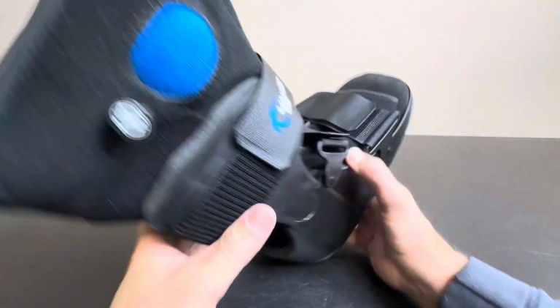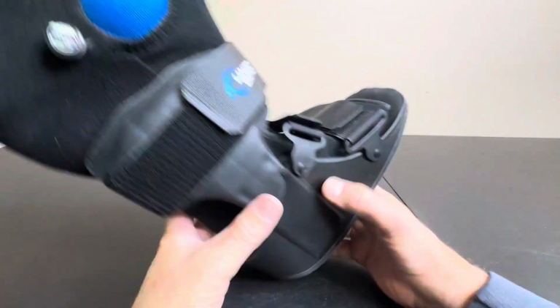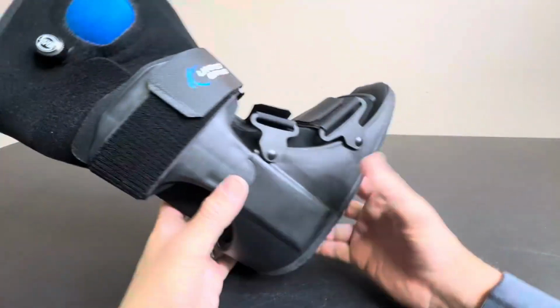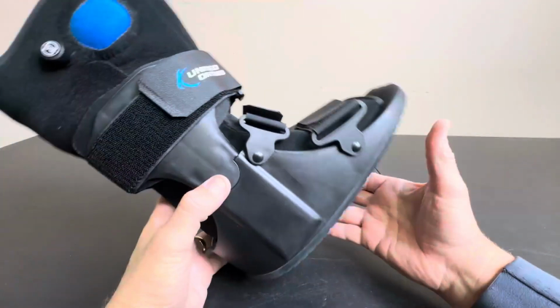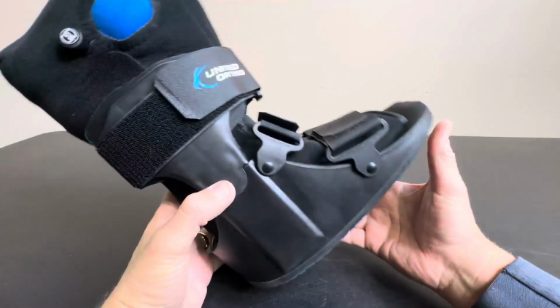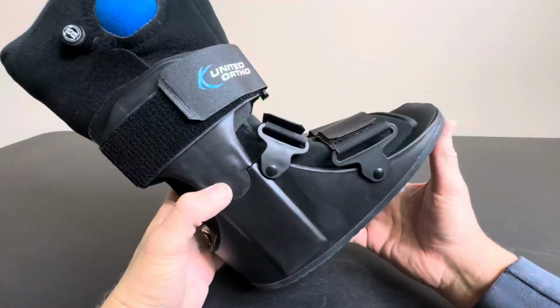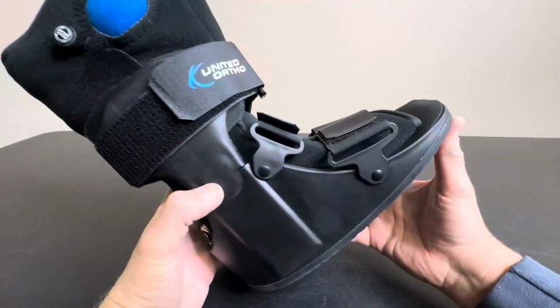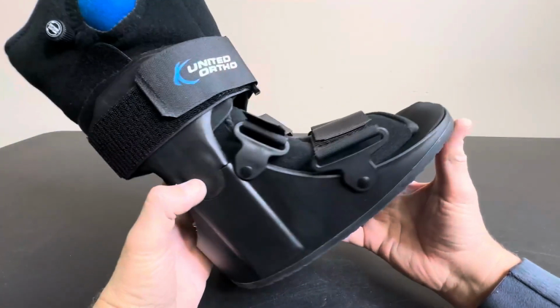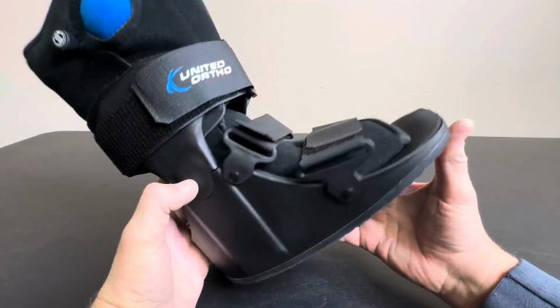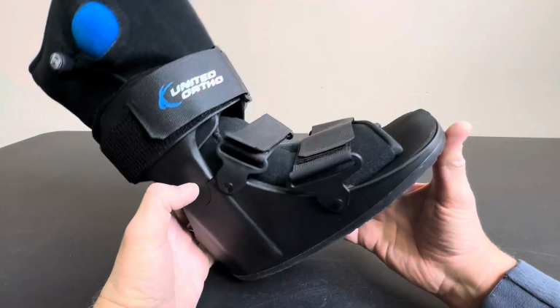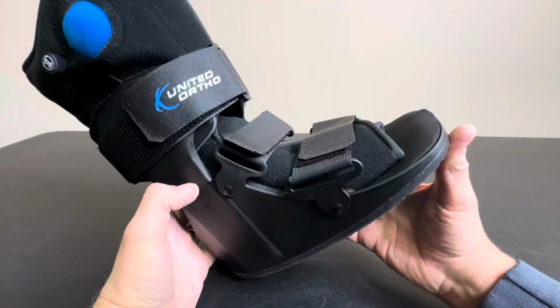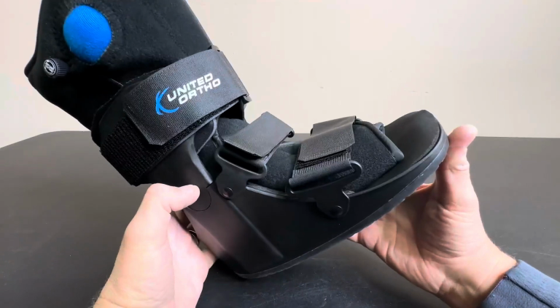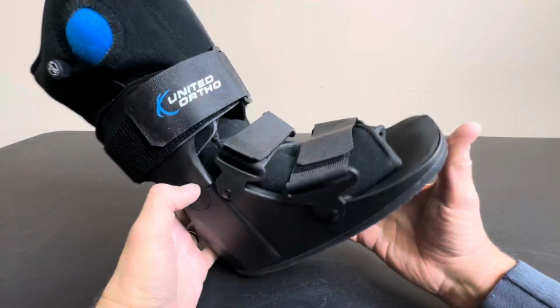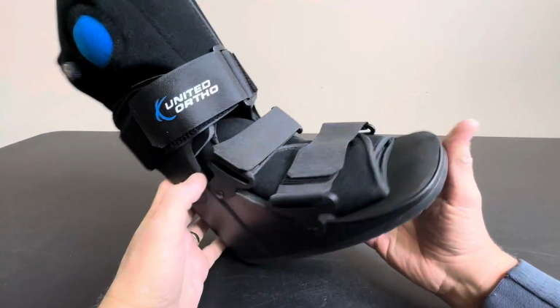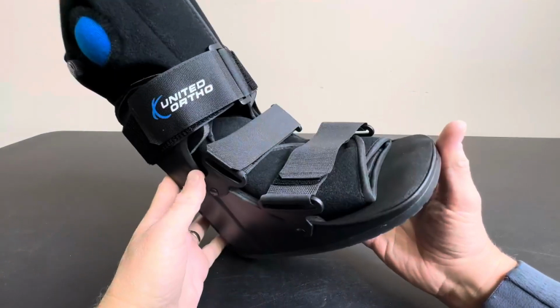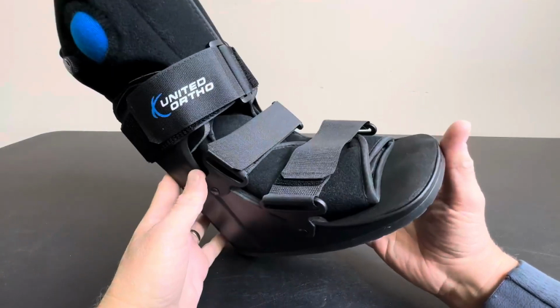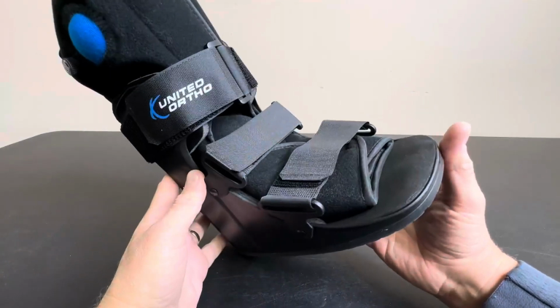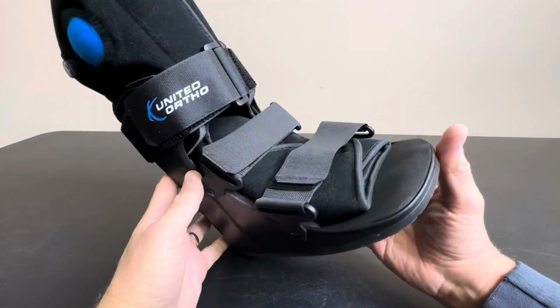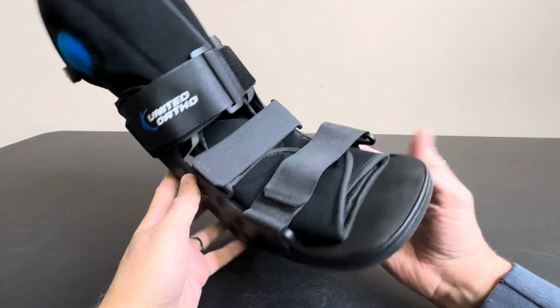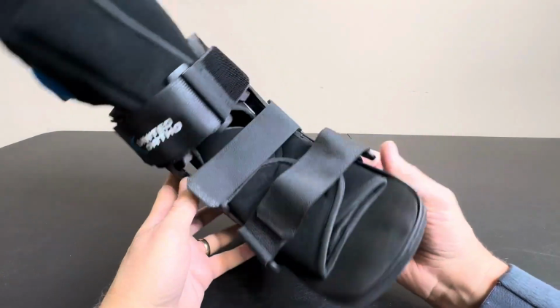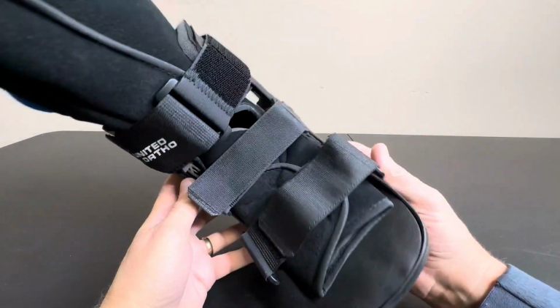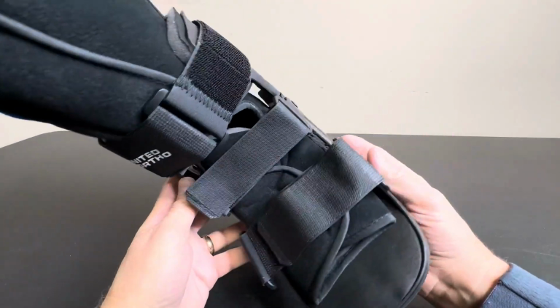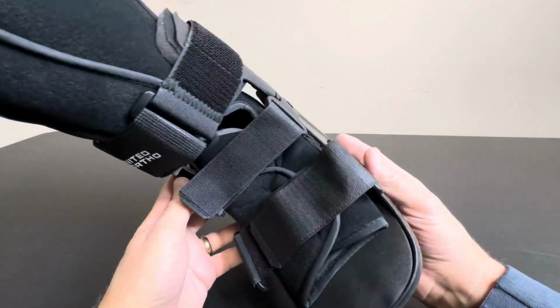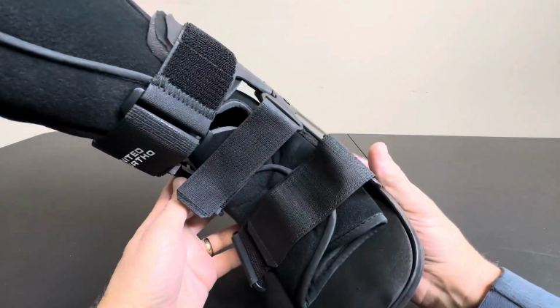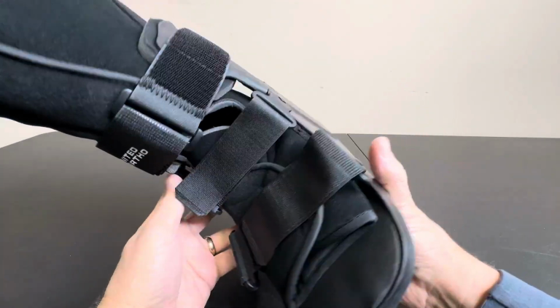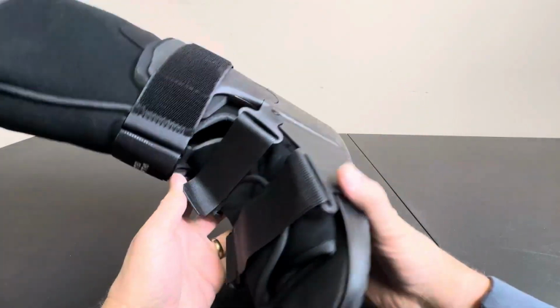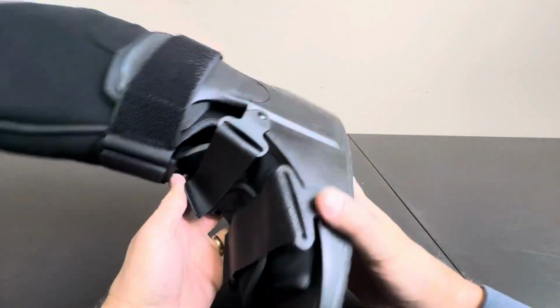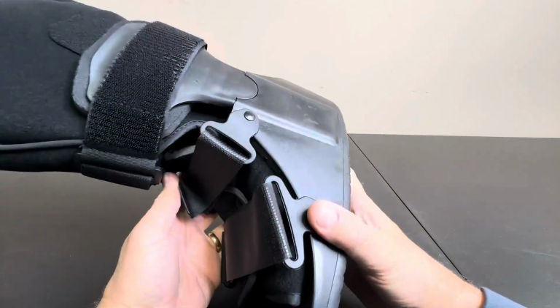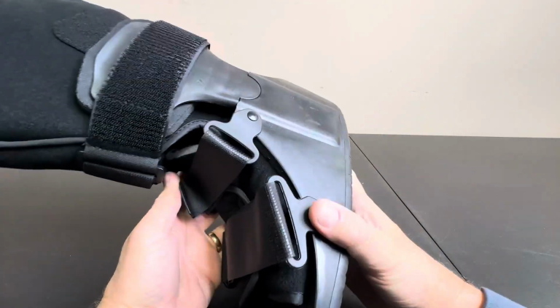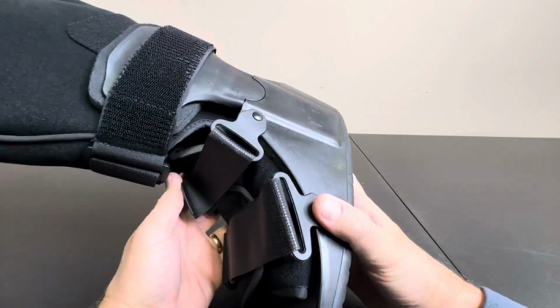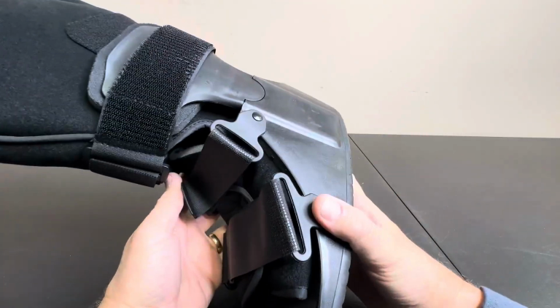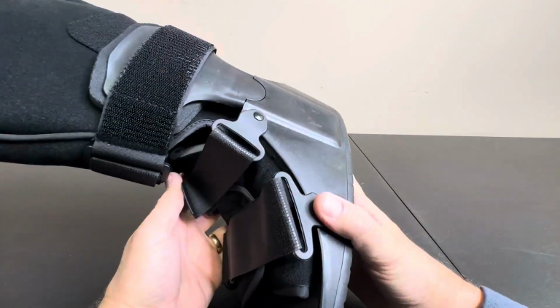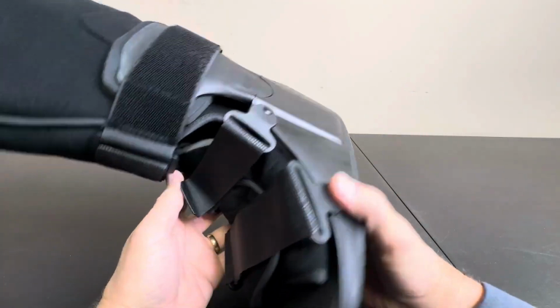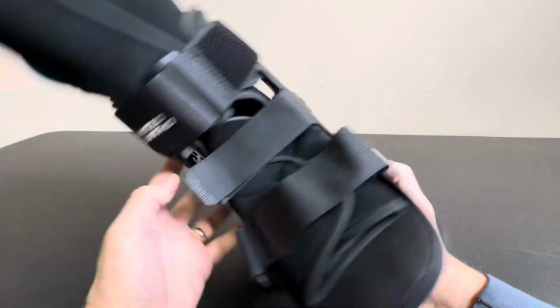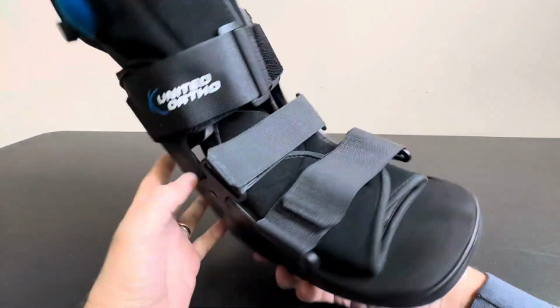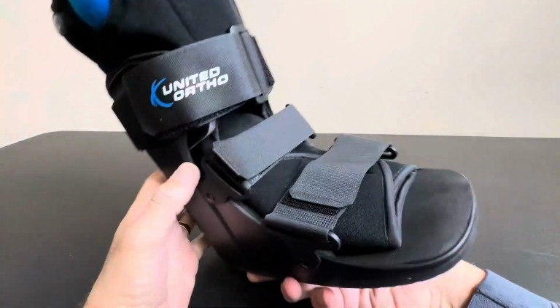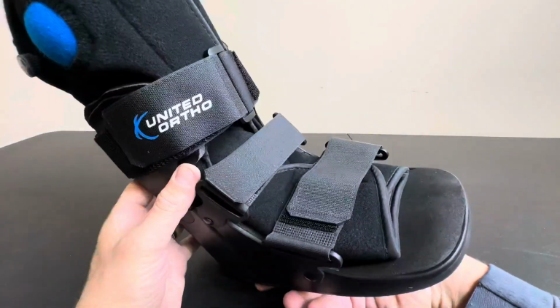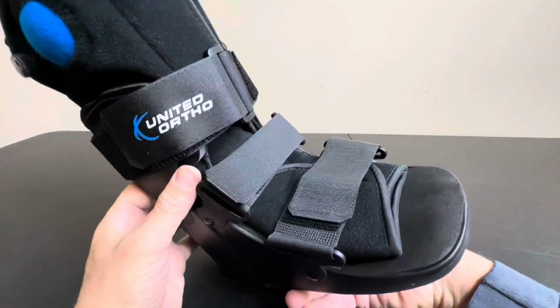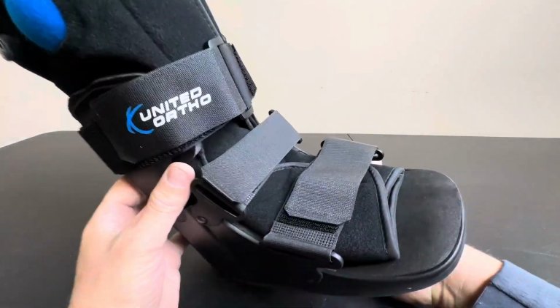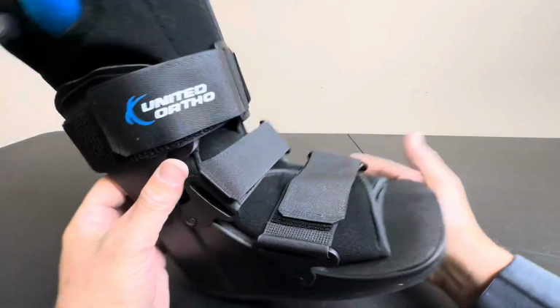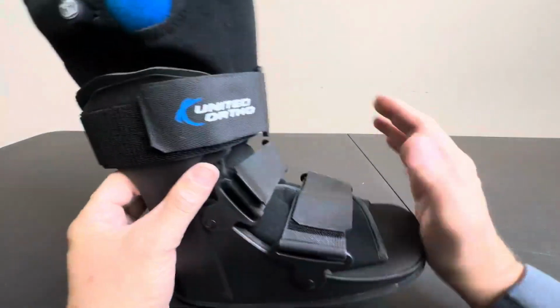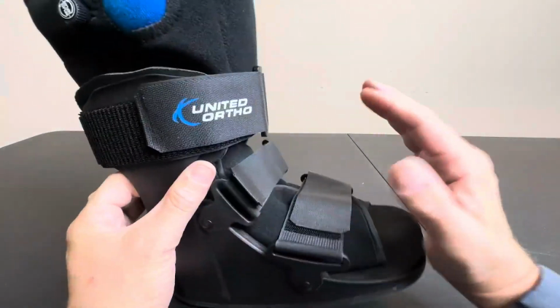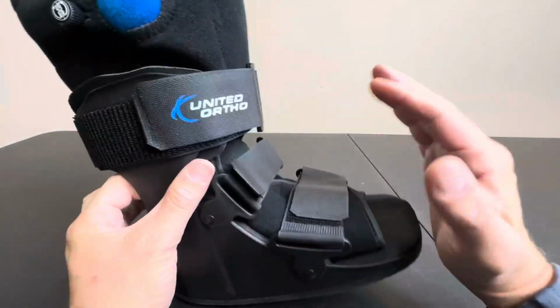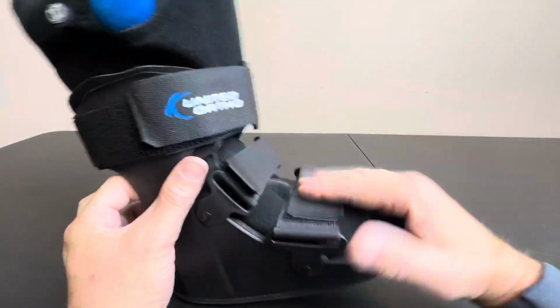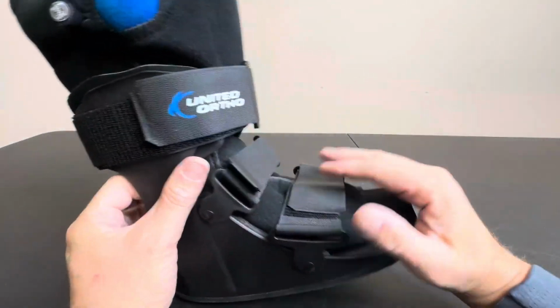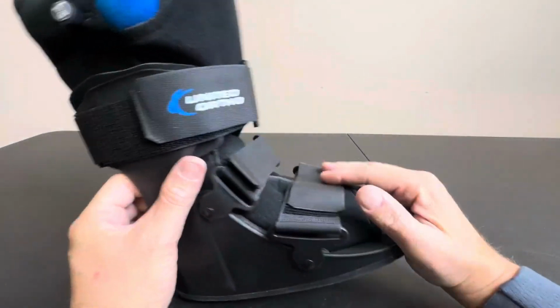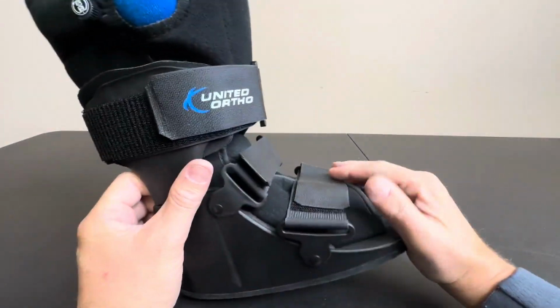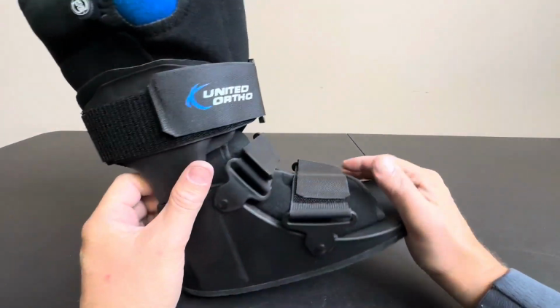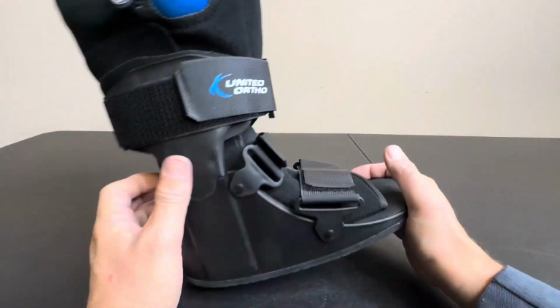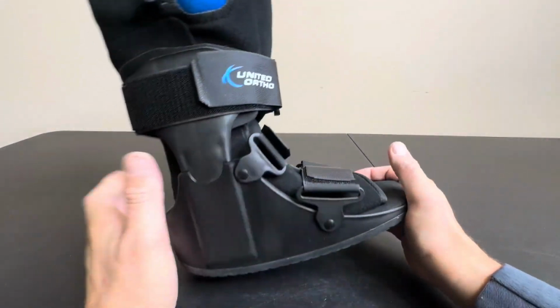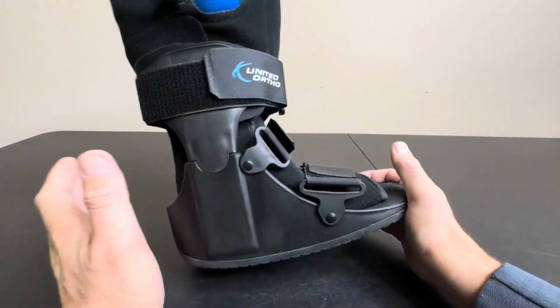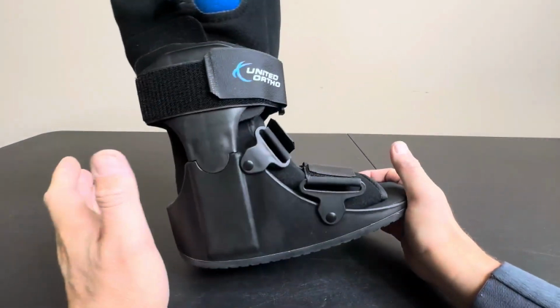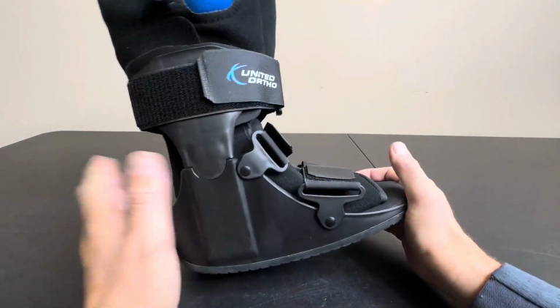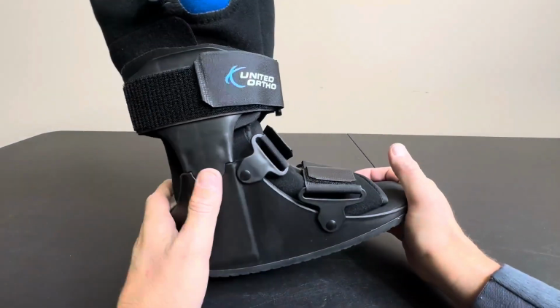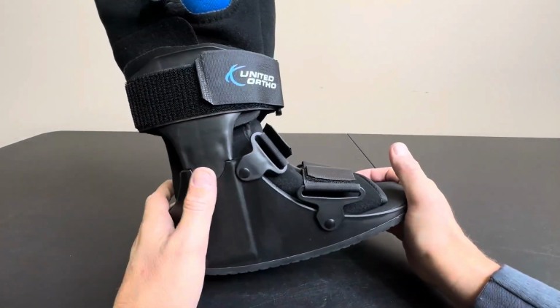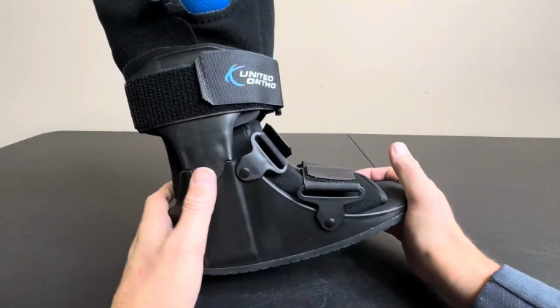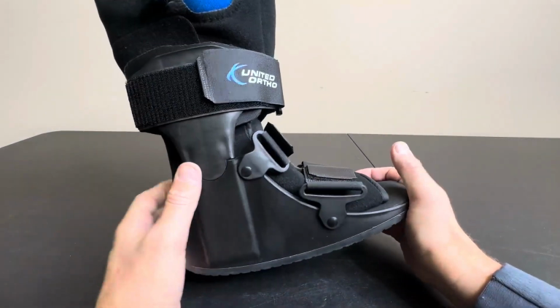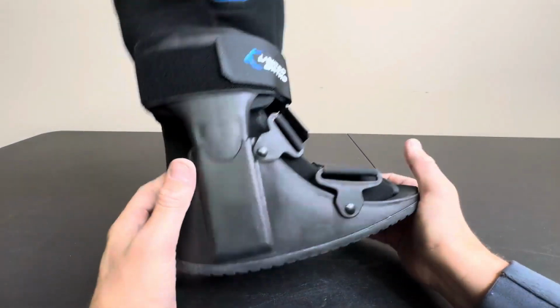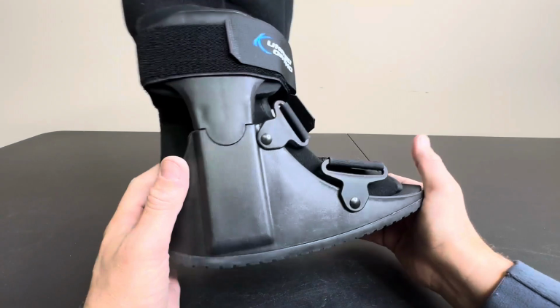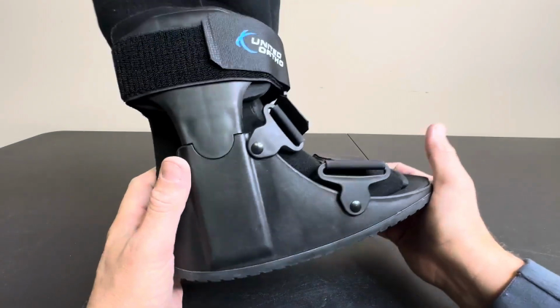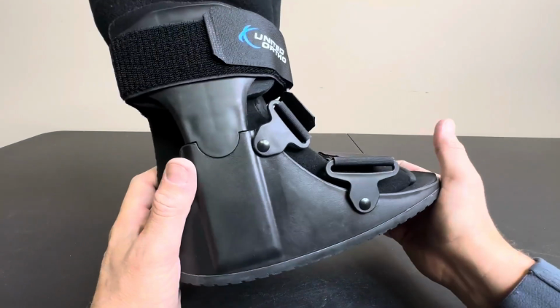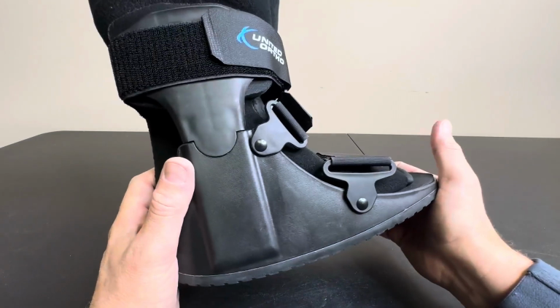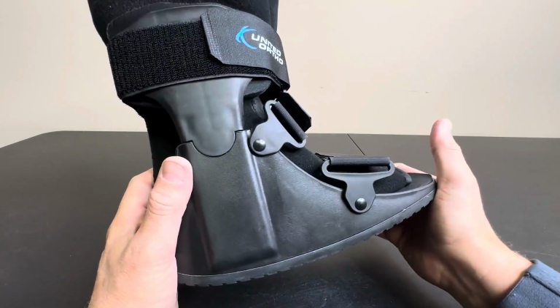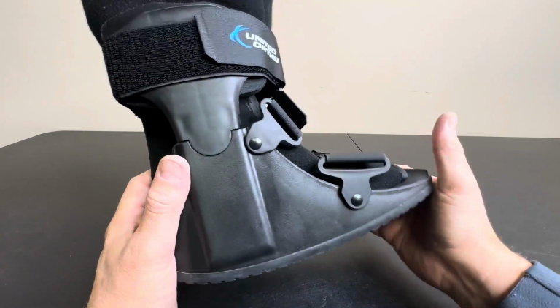Definitely go with United Ortho. This thing is loaded with features and it's really going to make your transition comfortable.